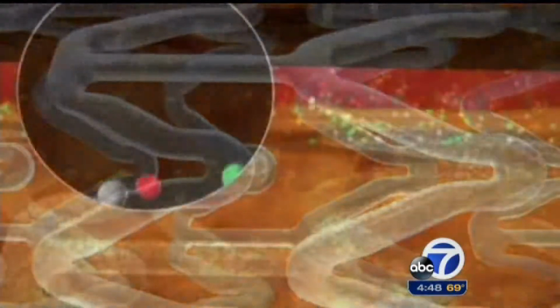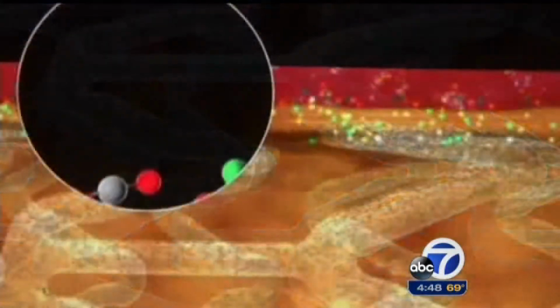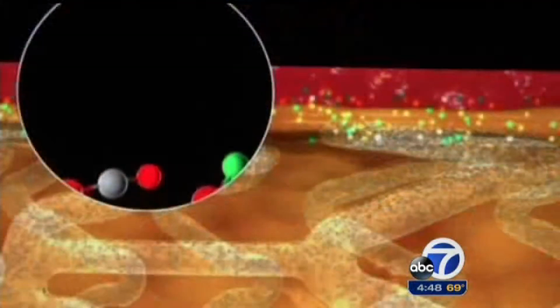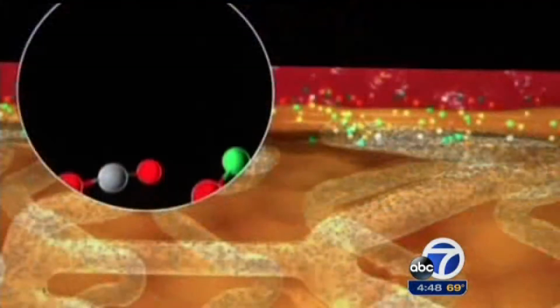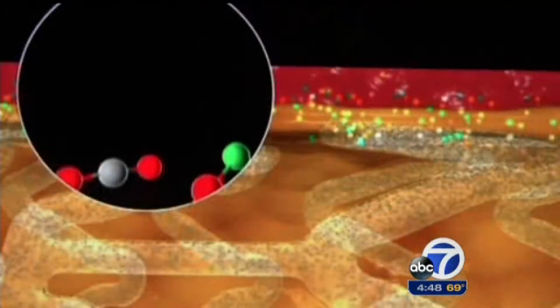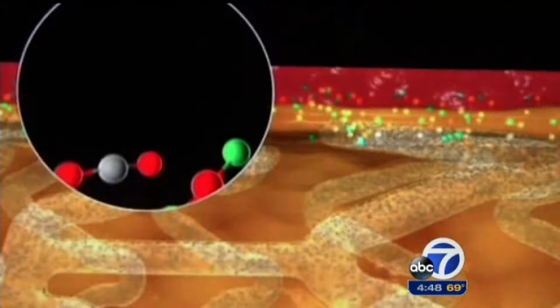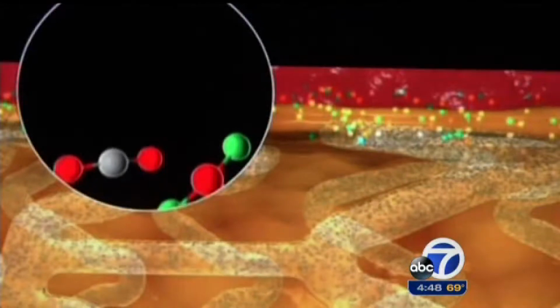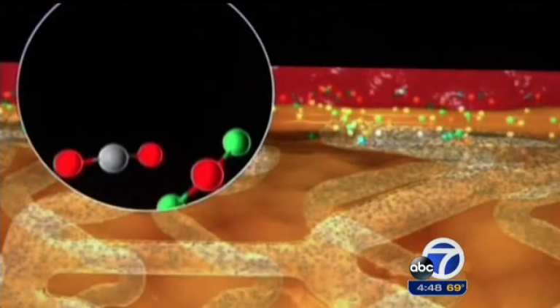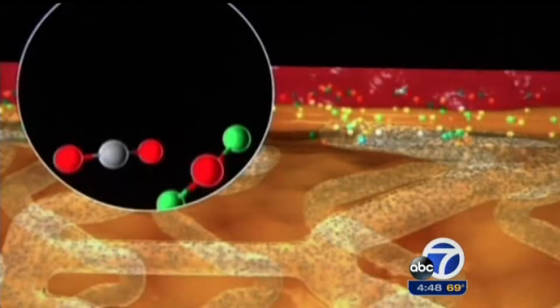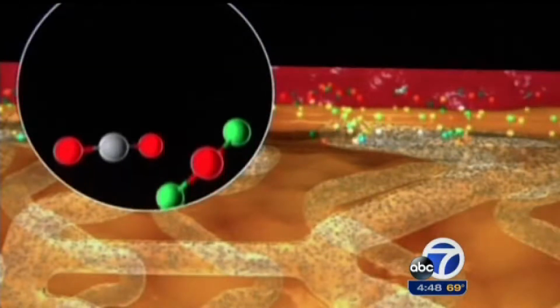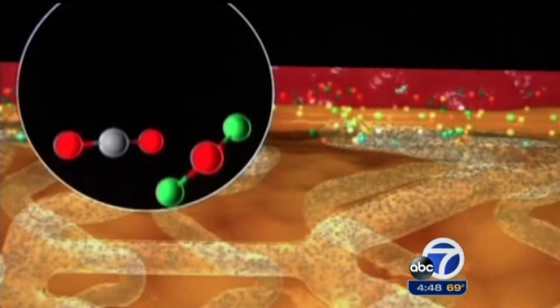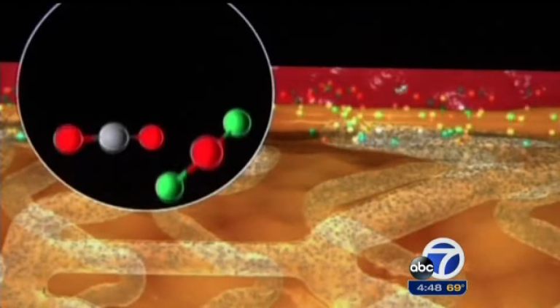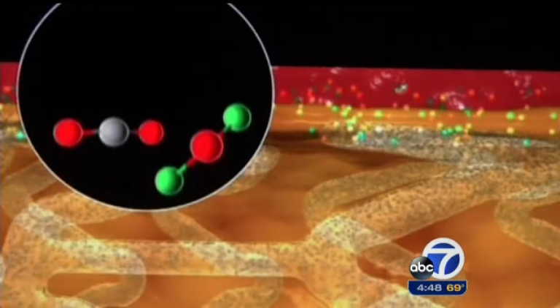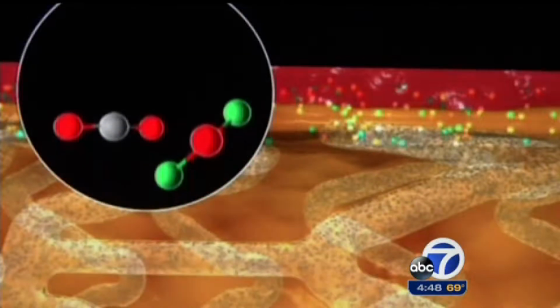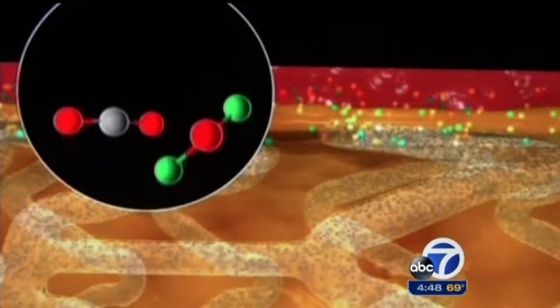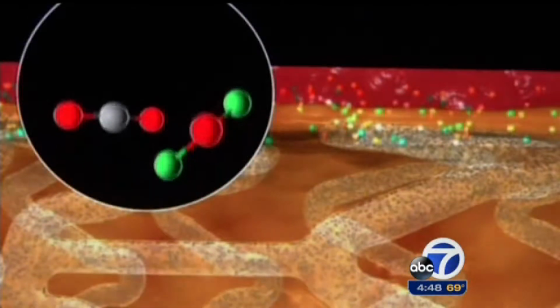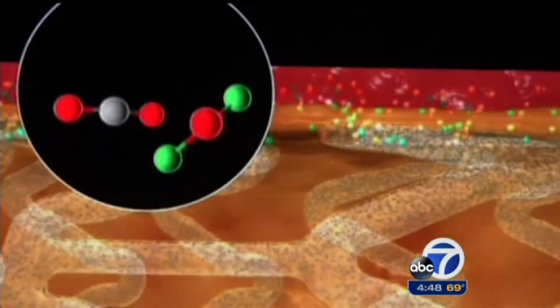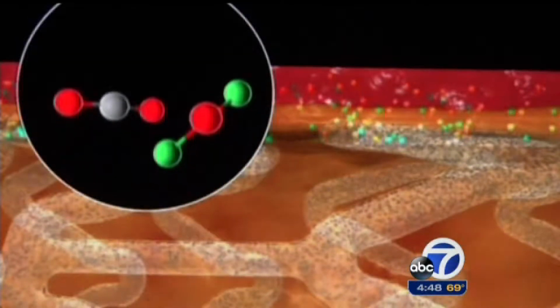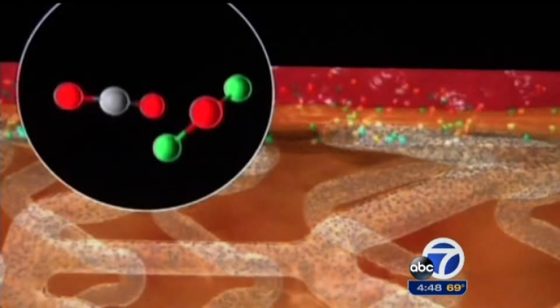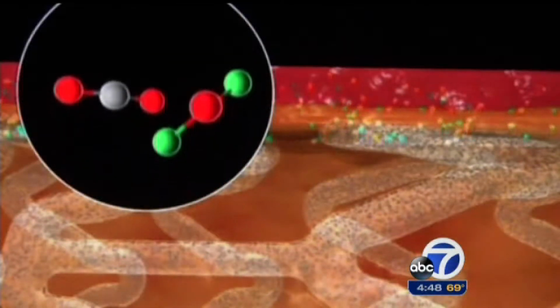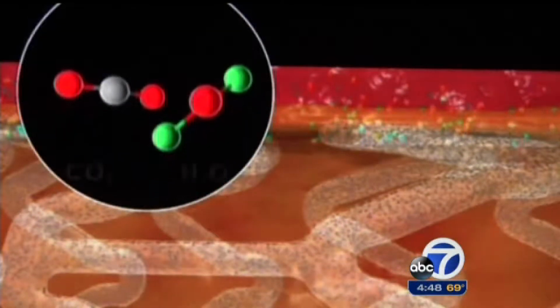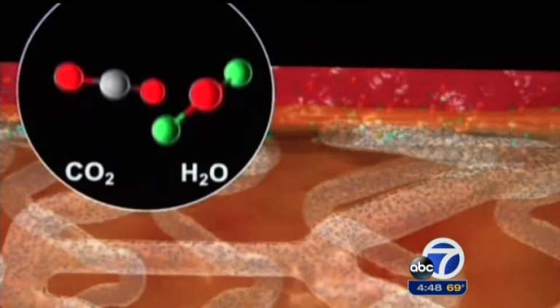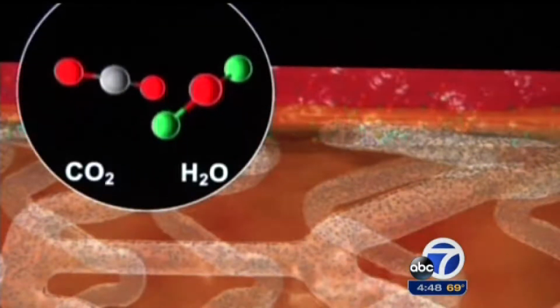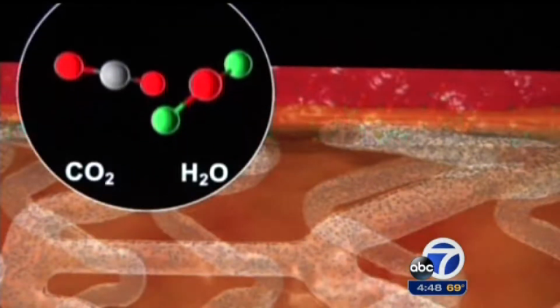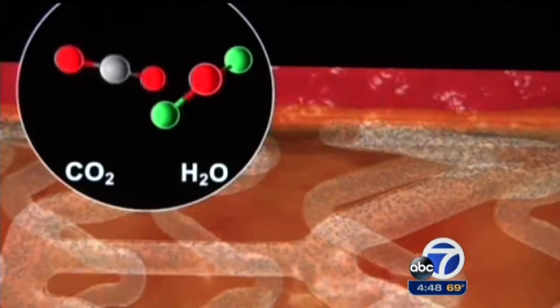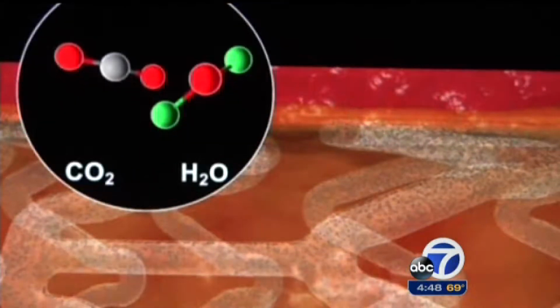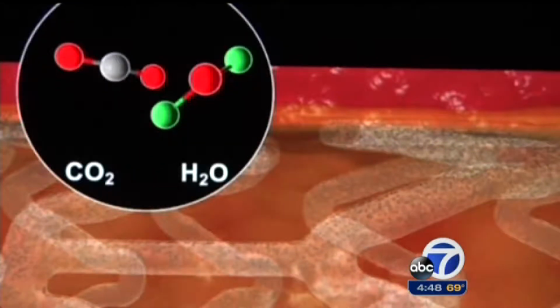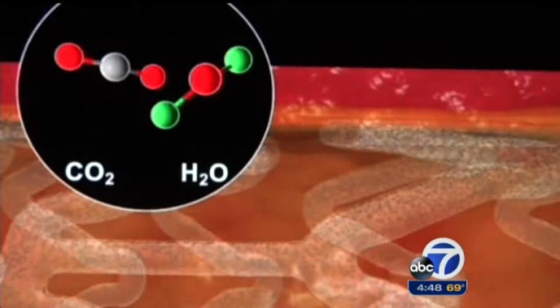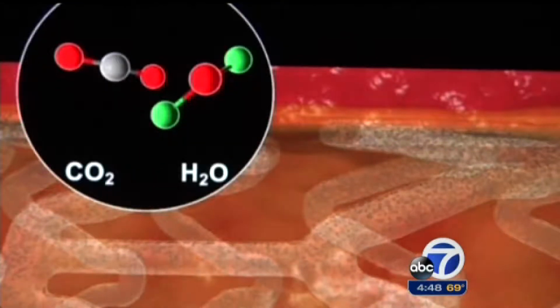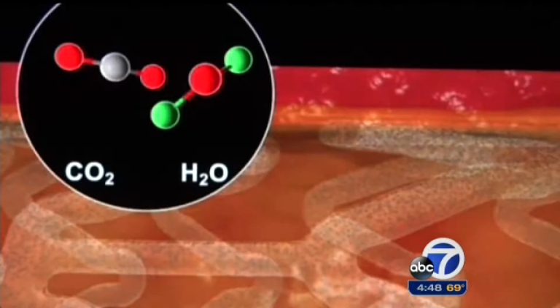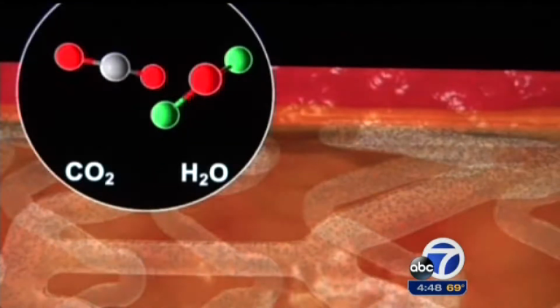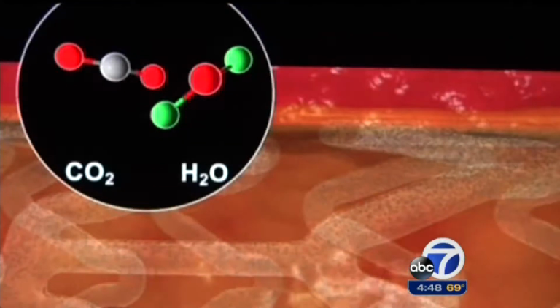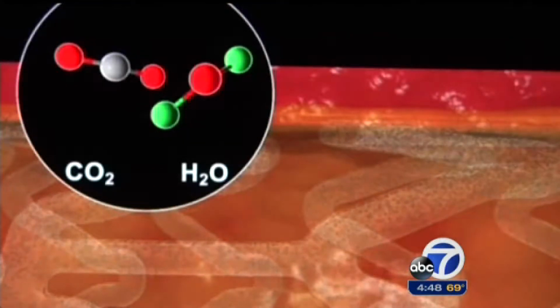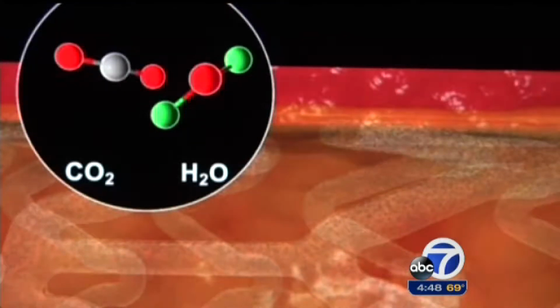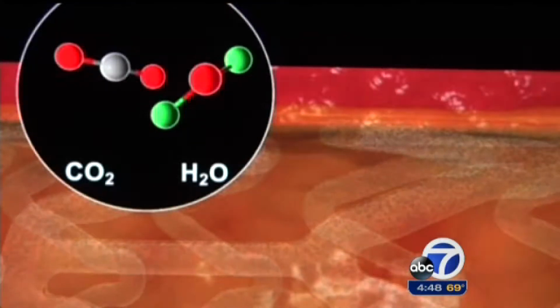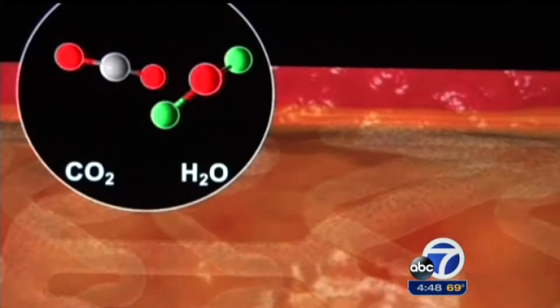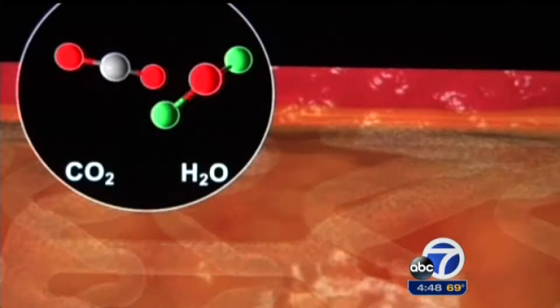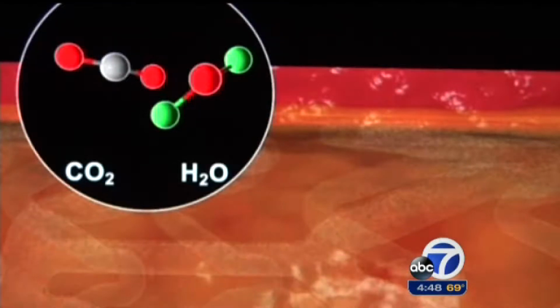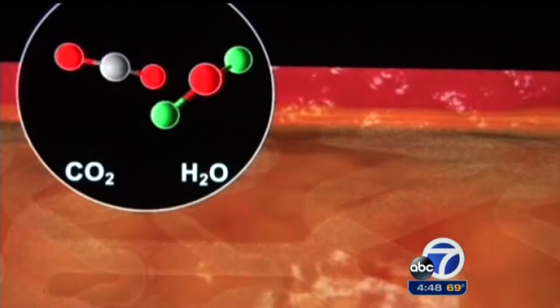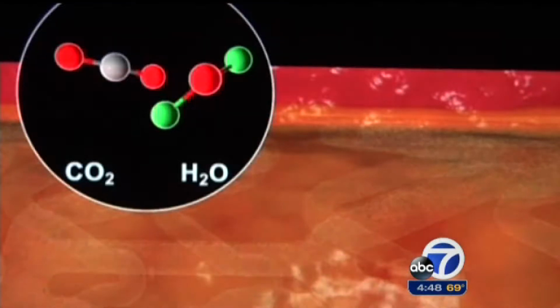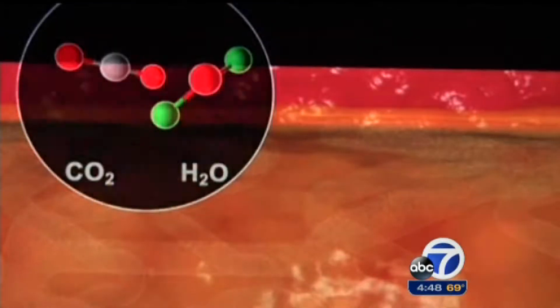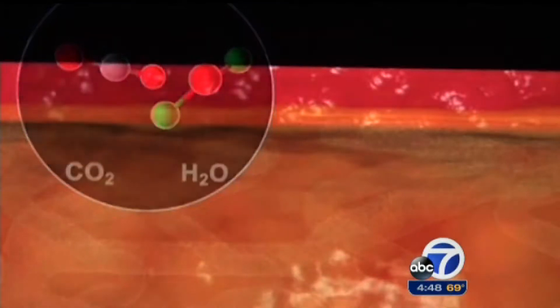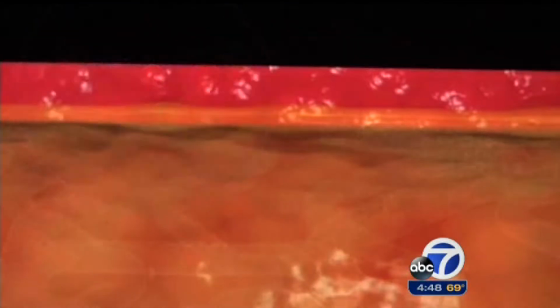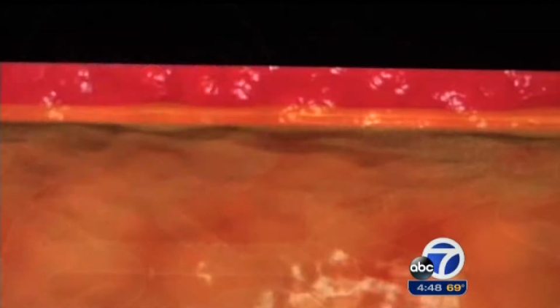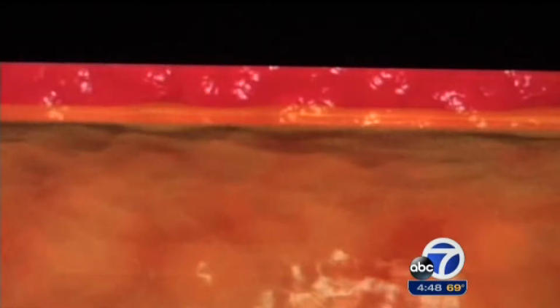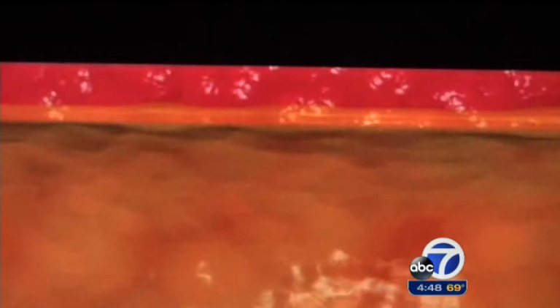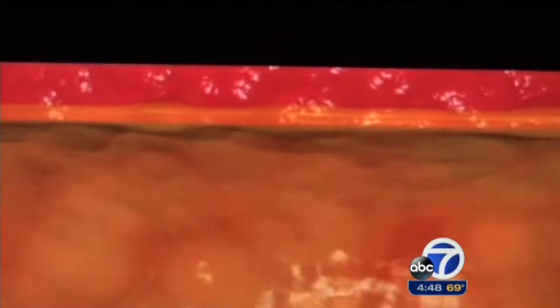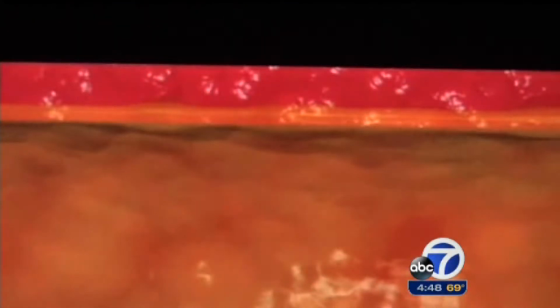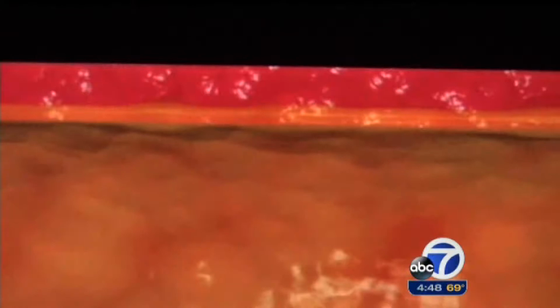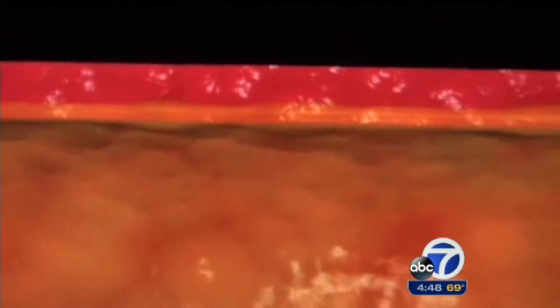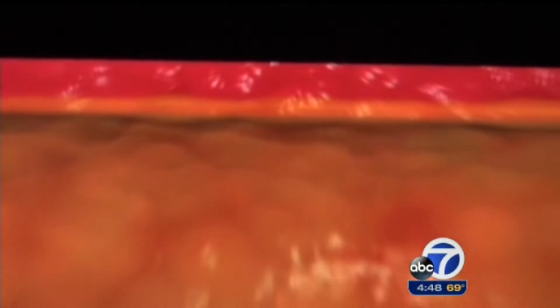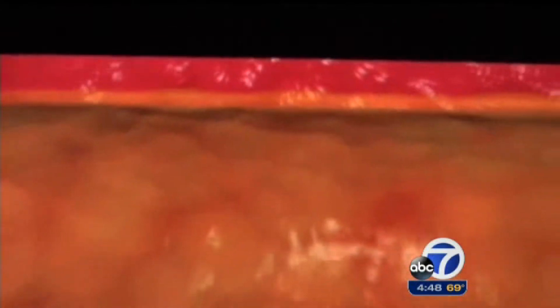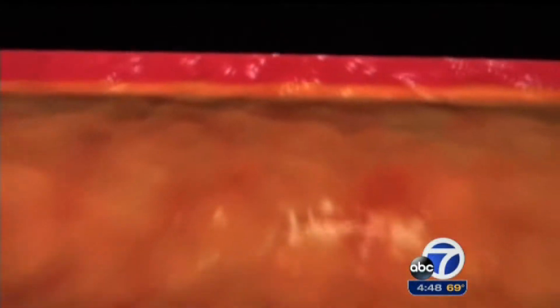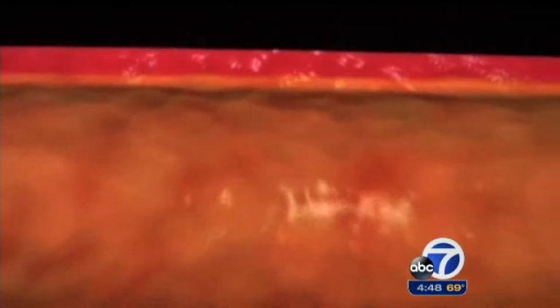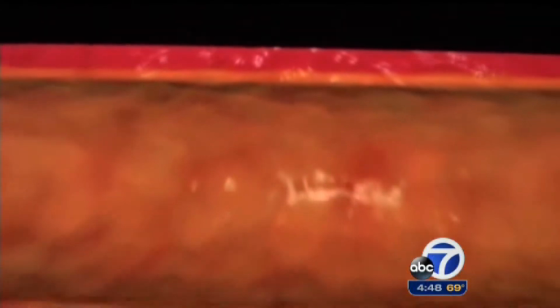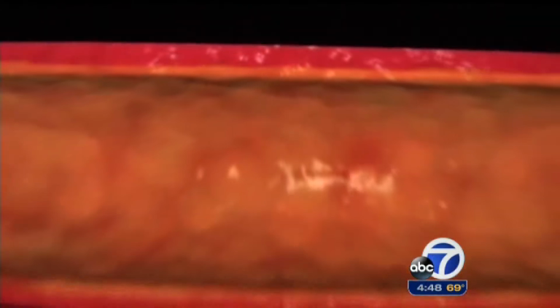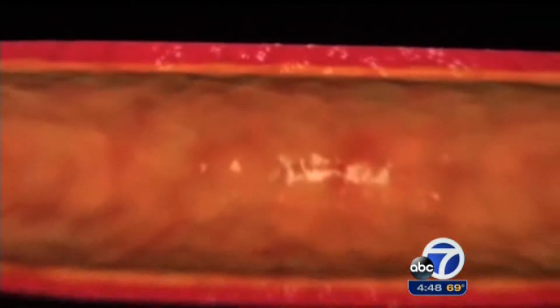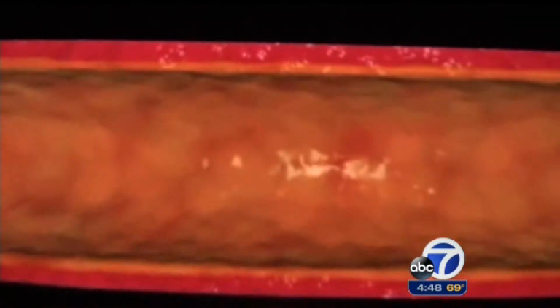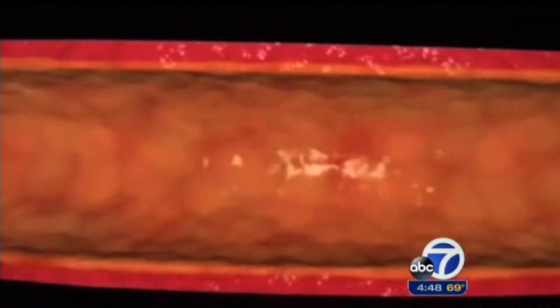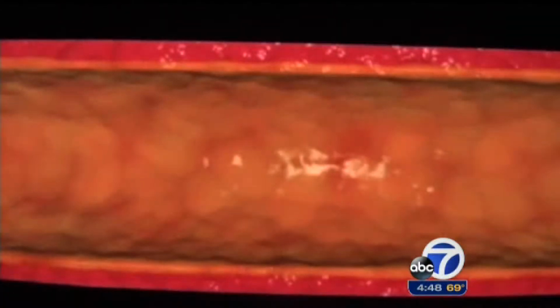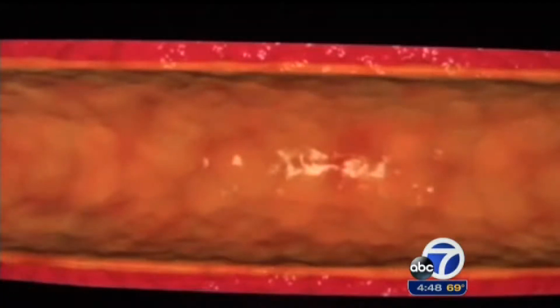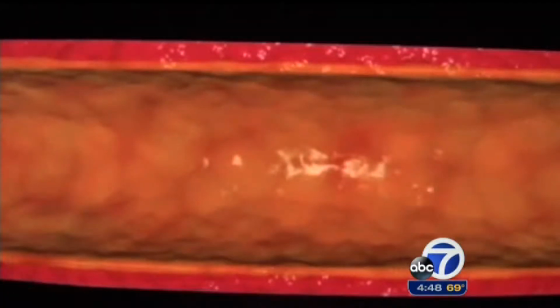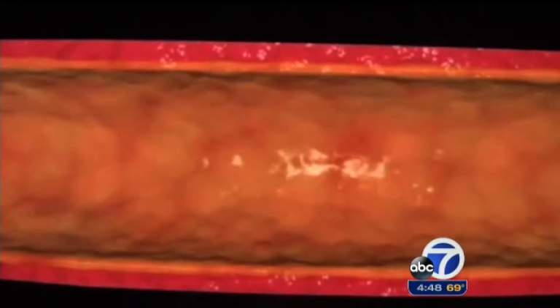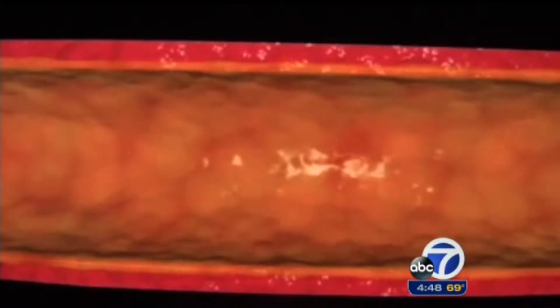But unlike metal stents, the Absorb is designed to dissolve away over the course of several years, leaving nothing in the body.